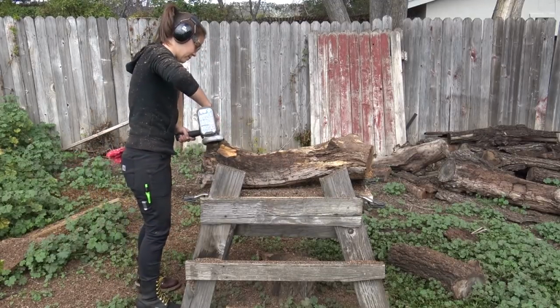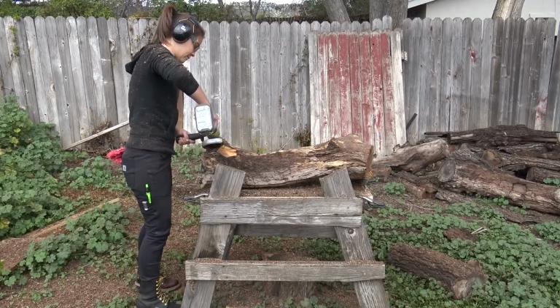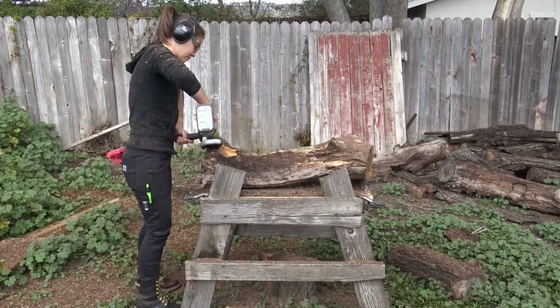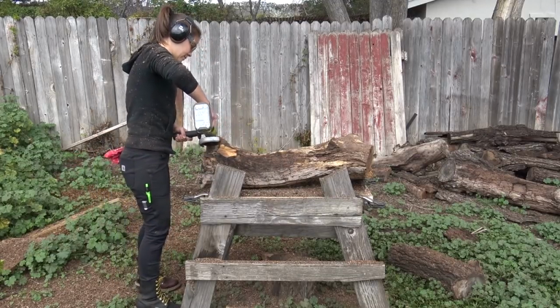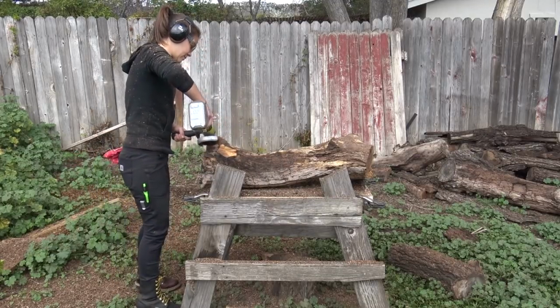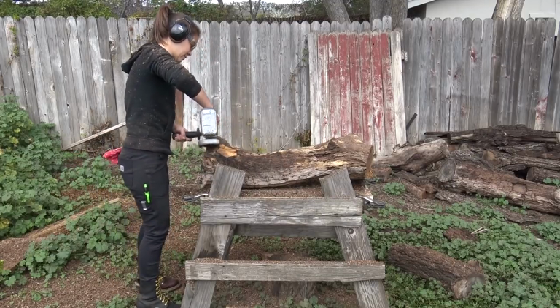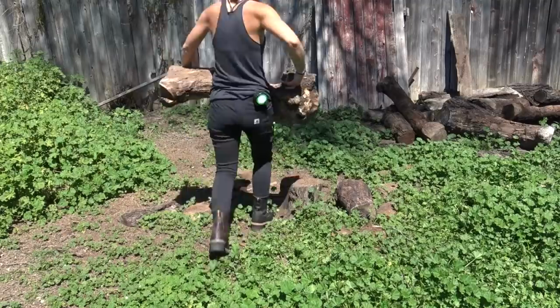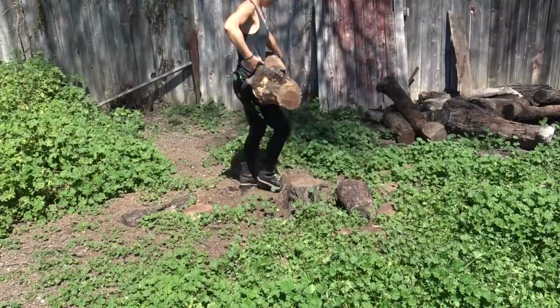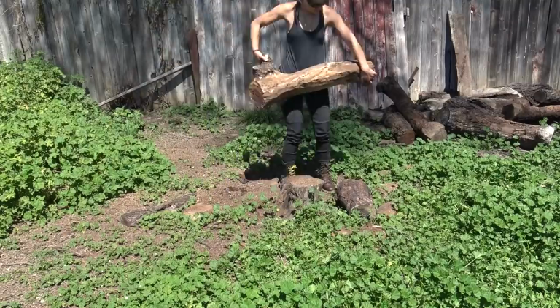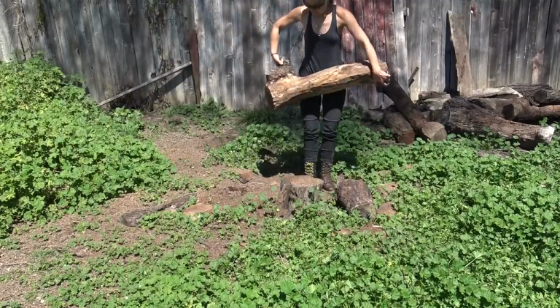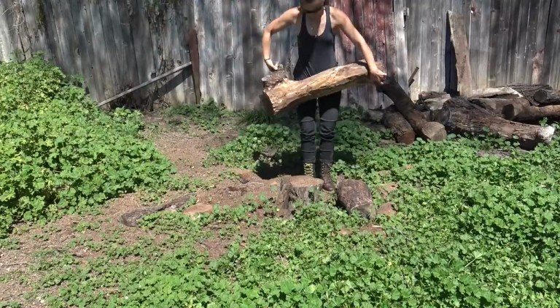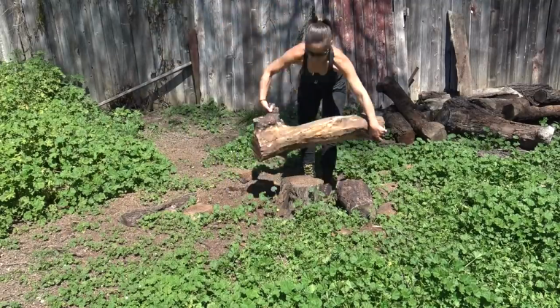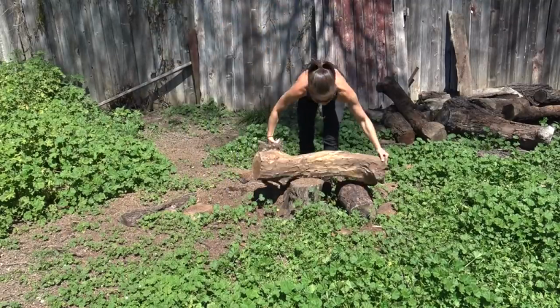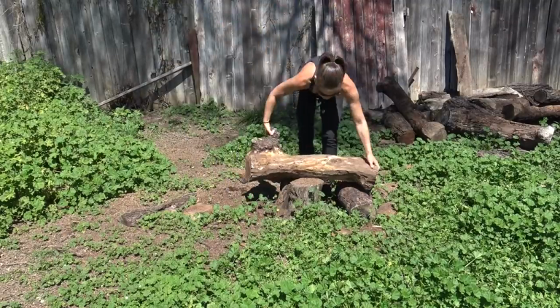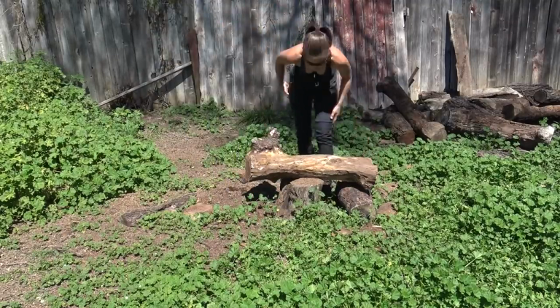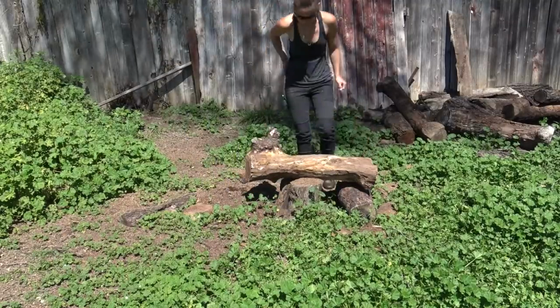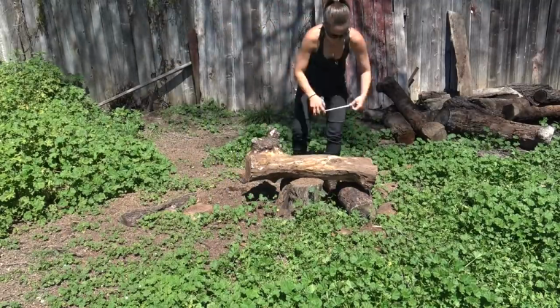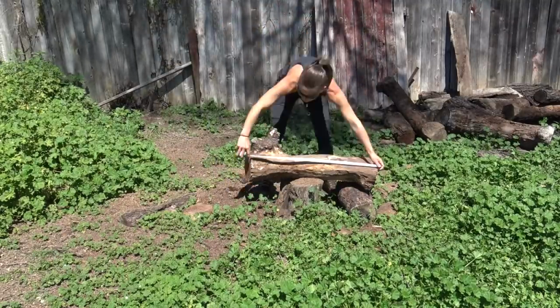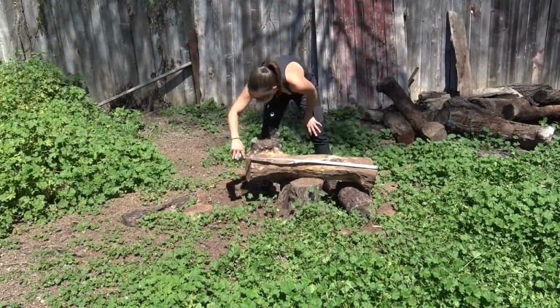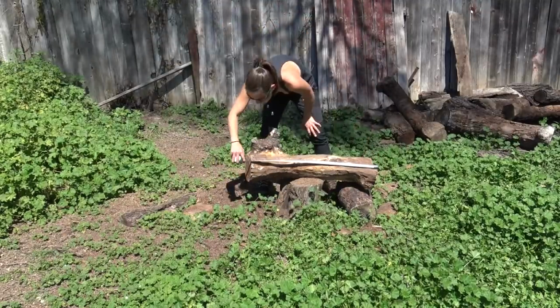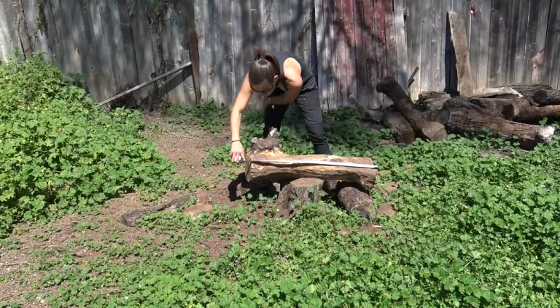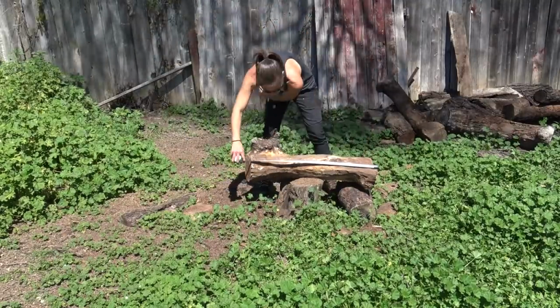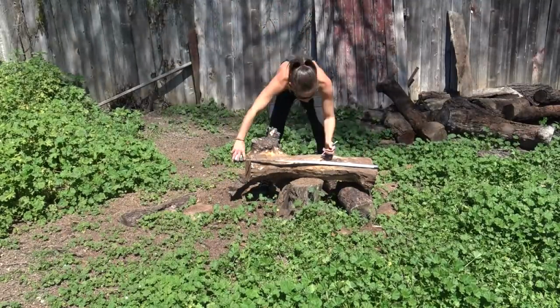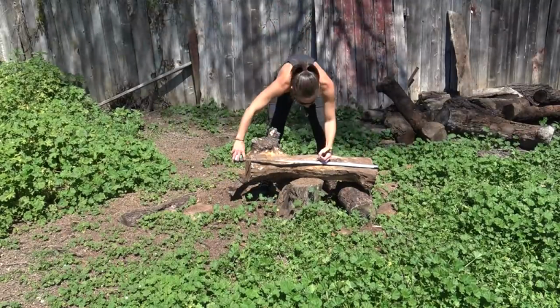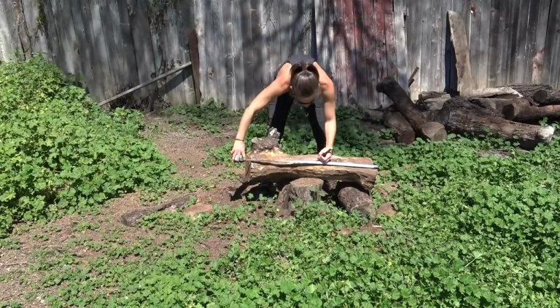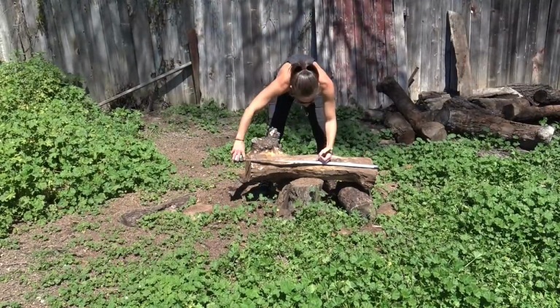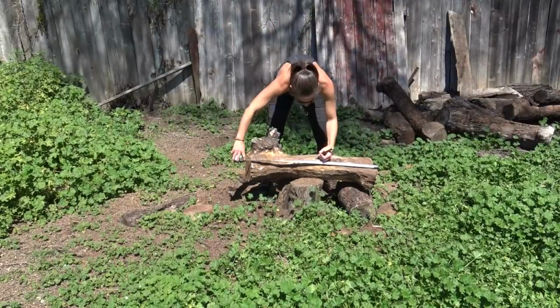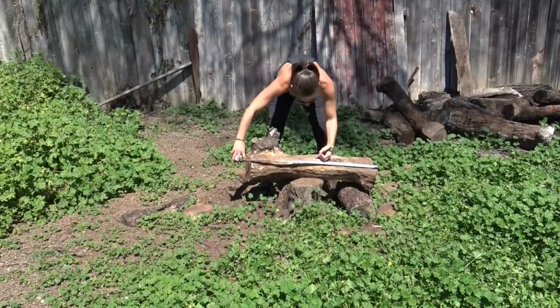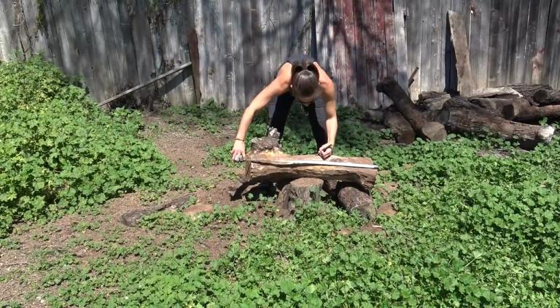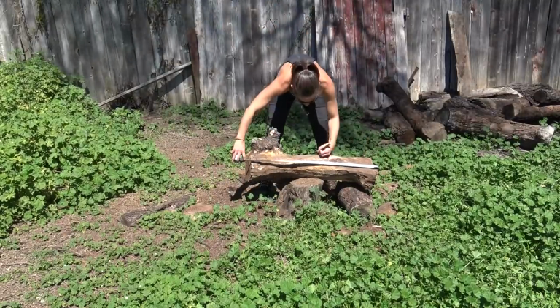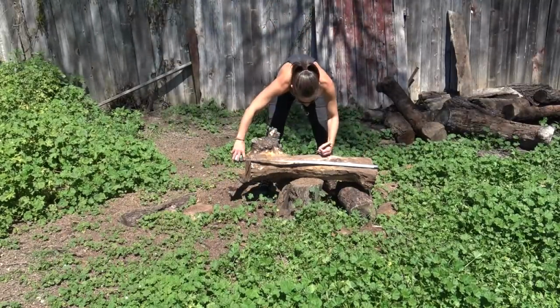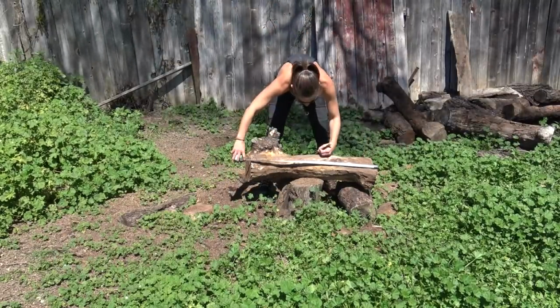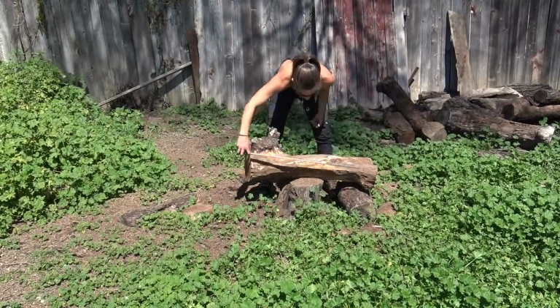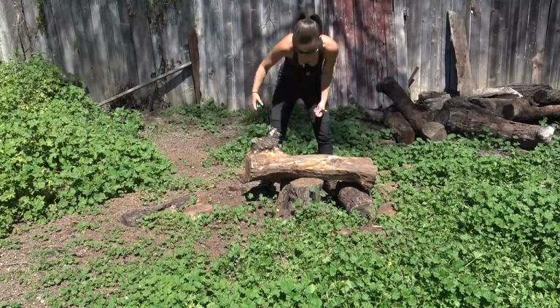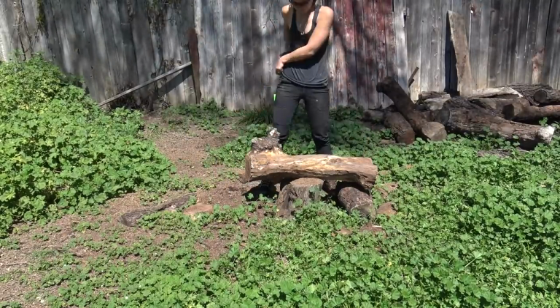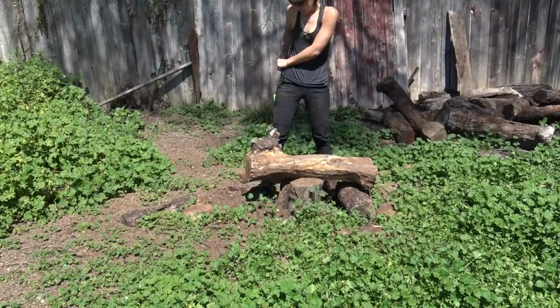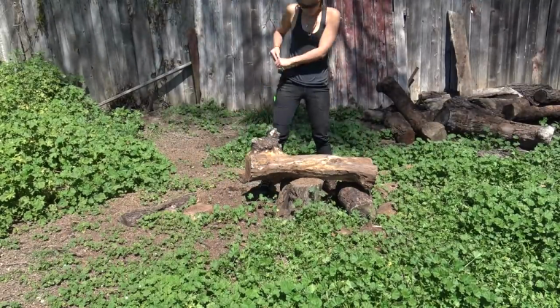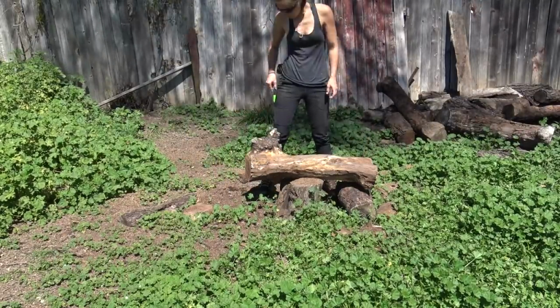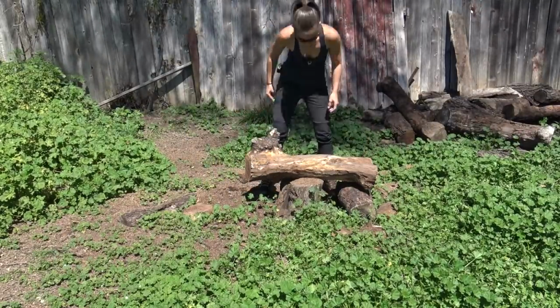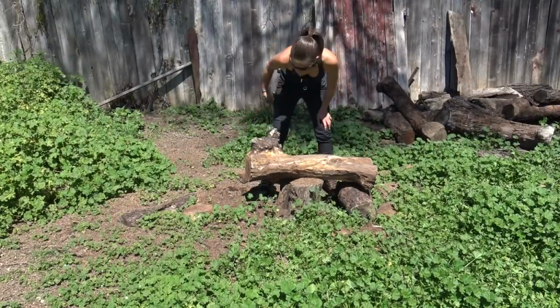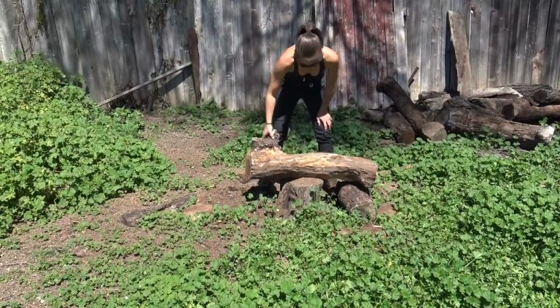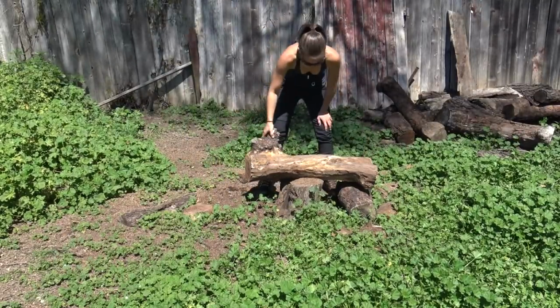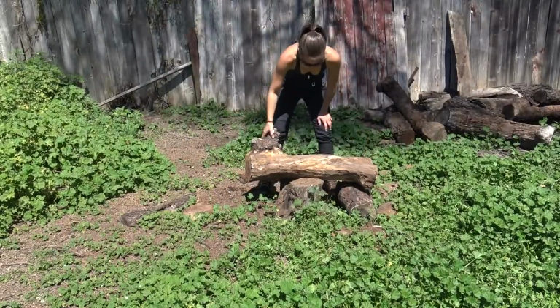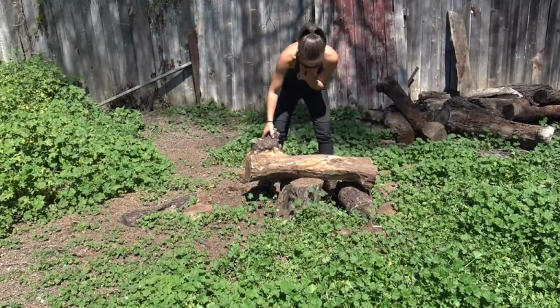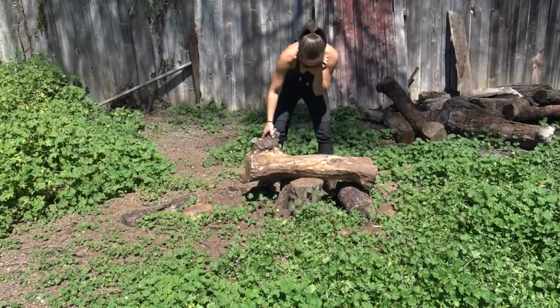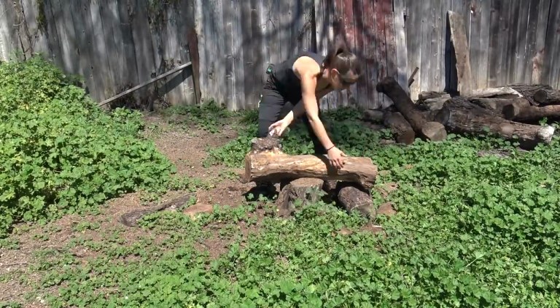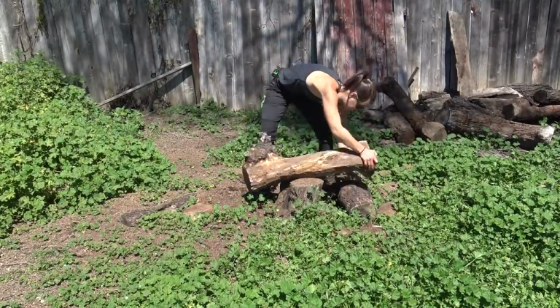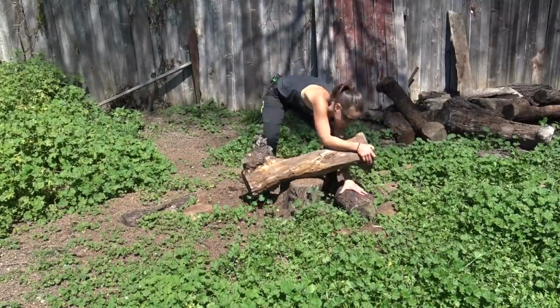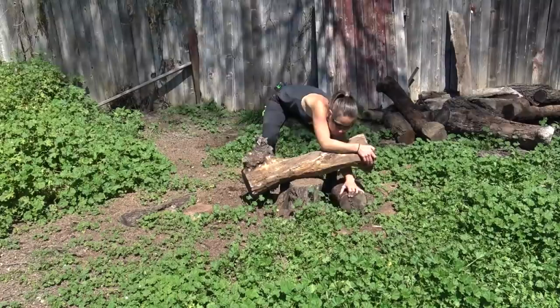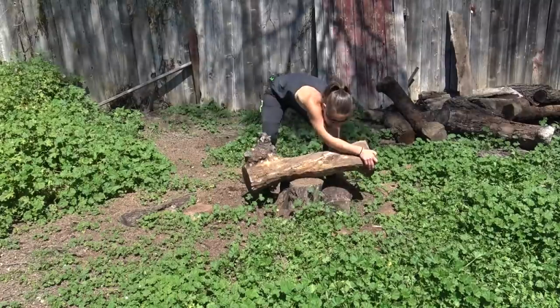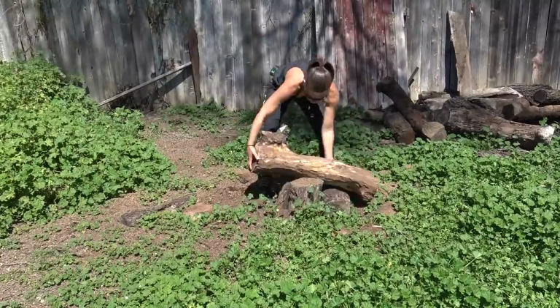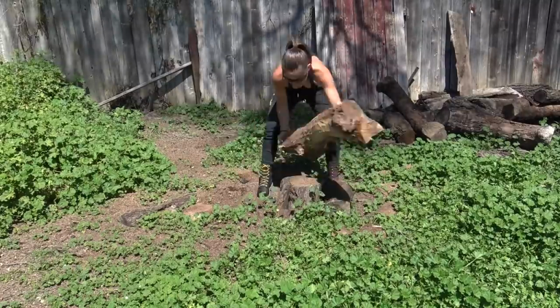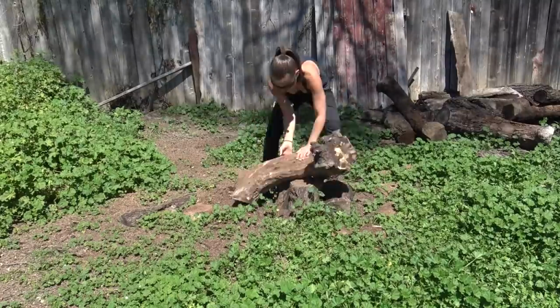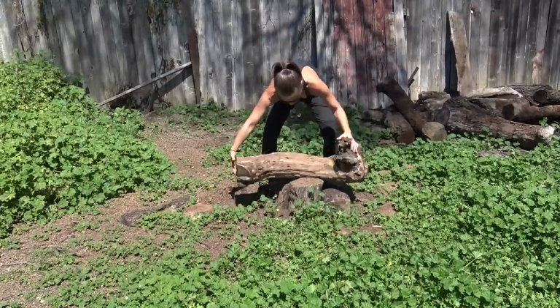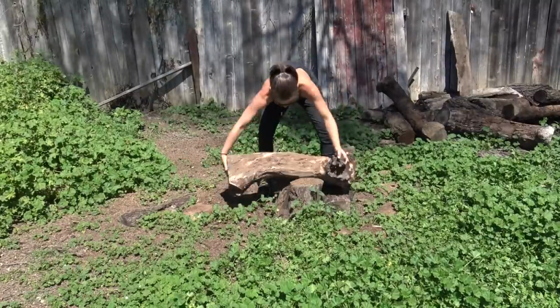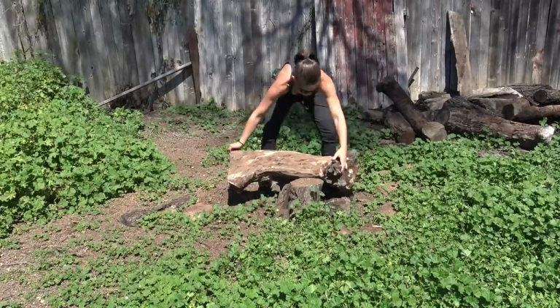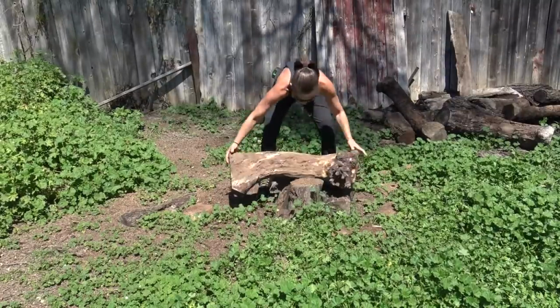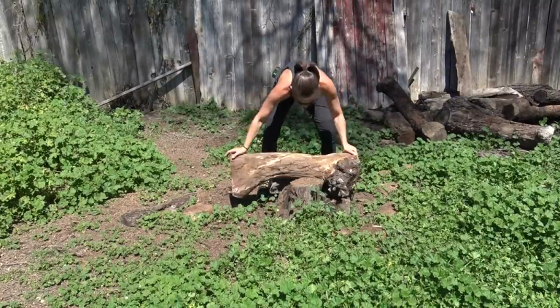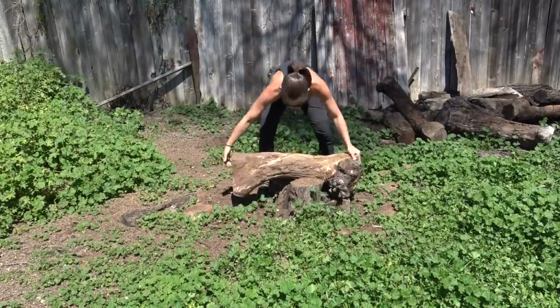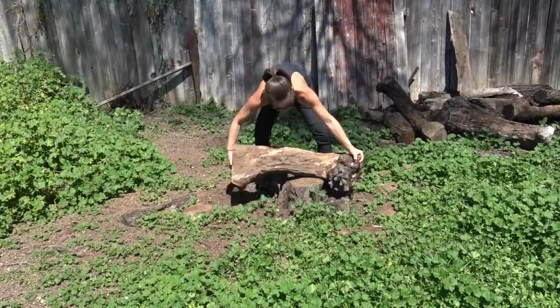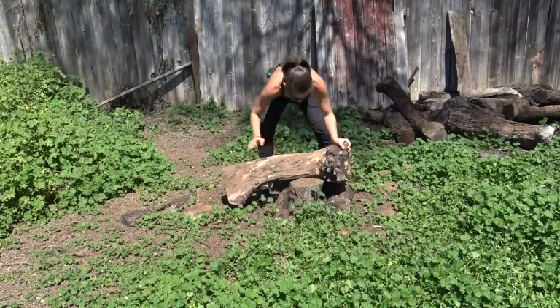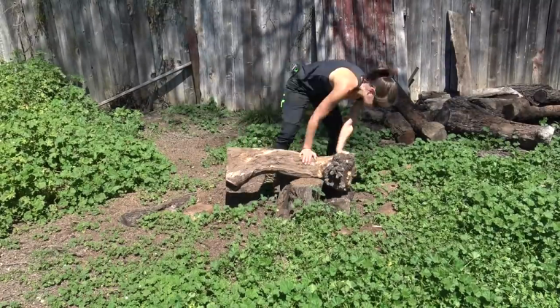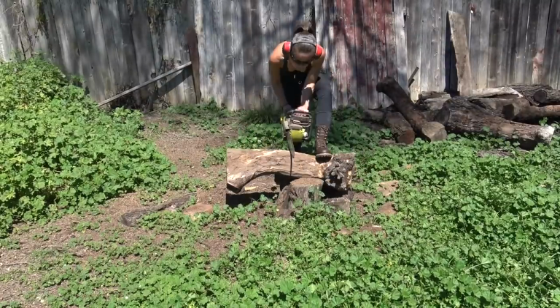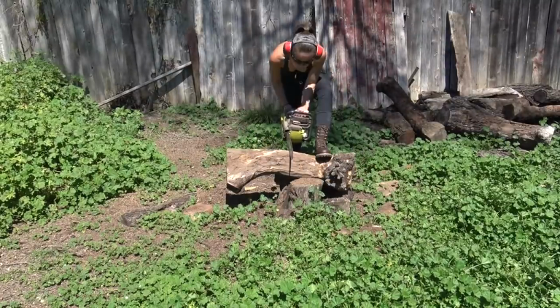I wanted to use logs for the legs of the bench, so I cut this log in half to give it roughly a 14-inch height.